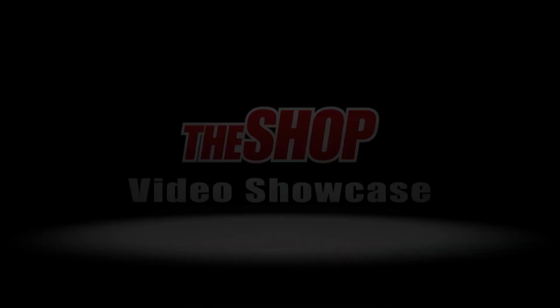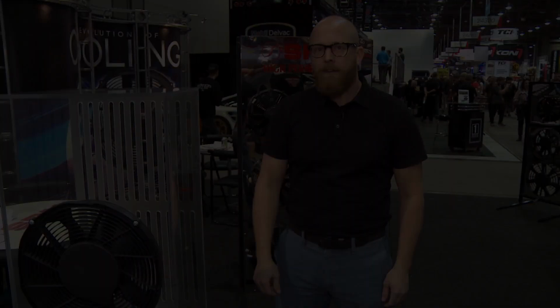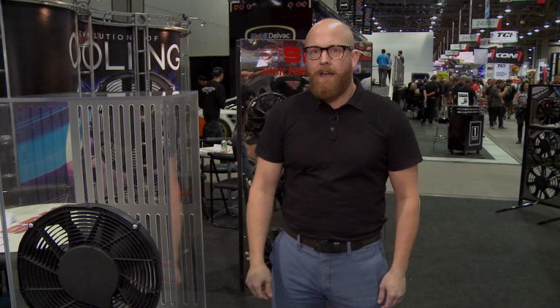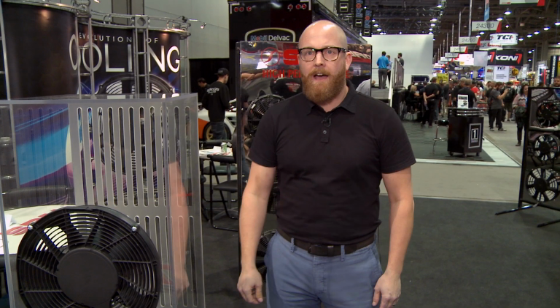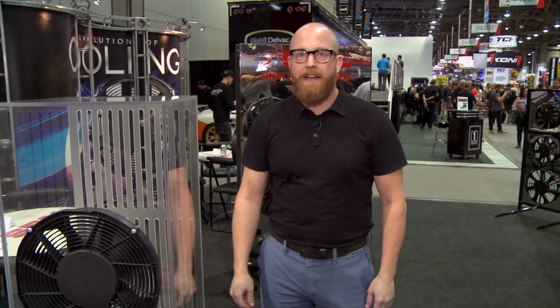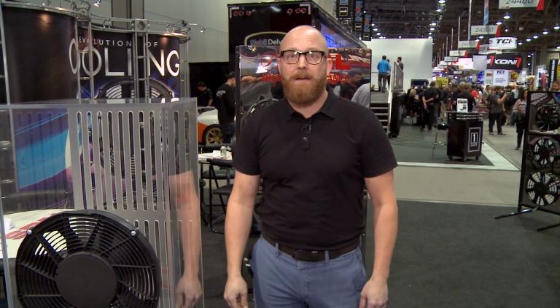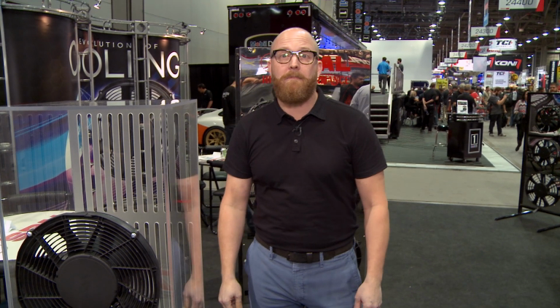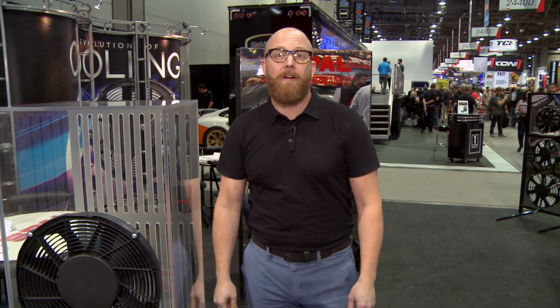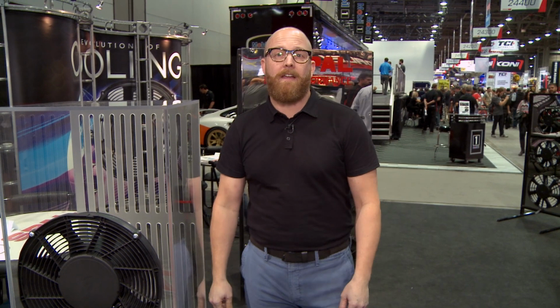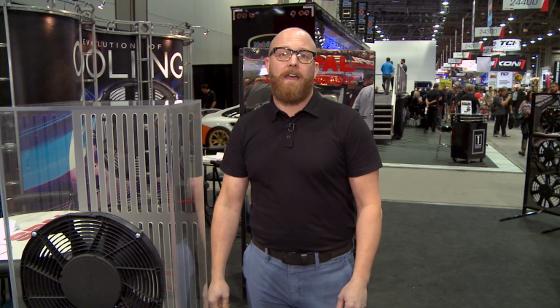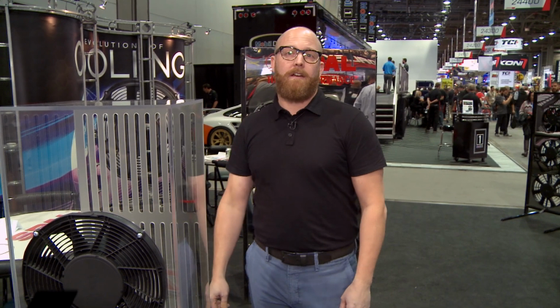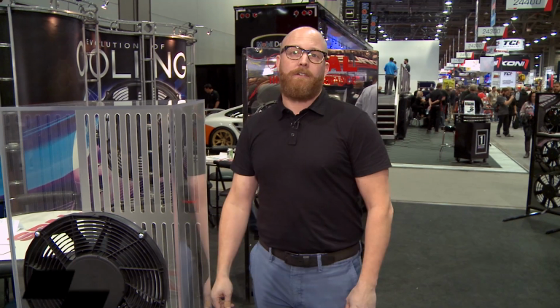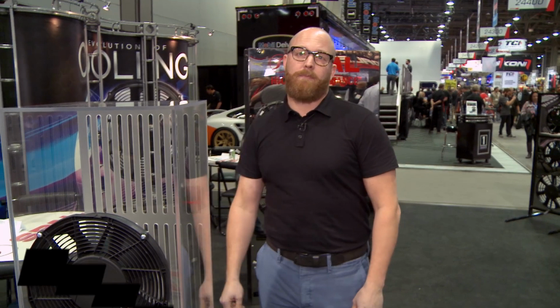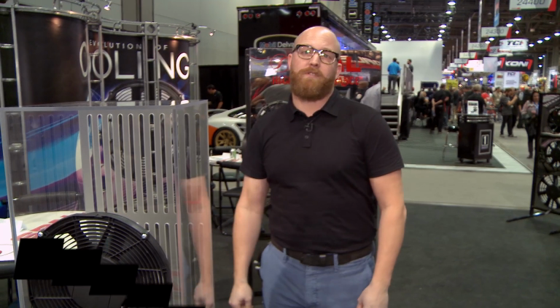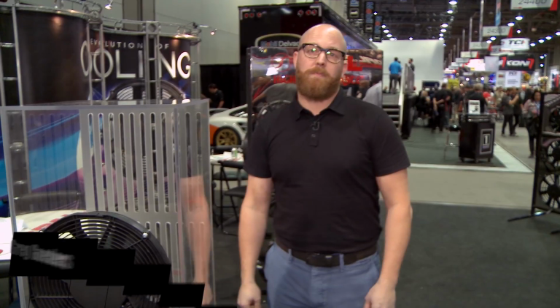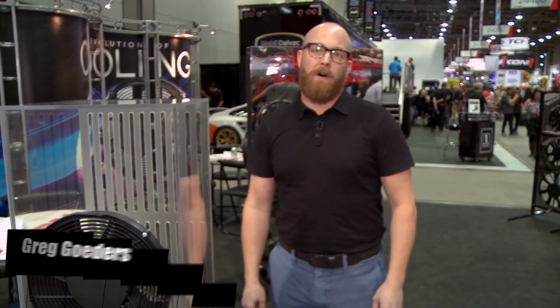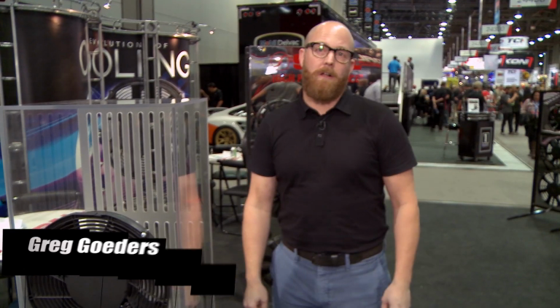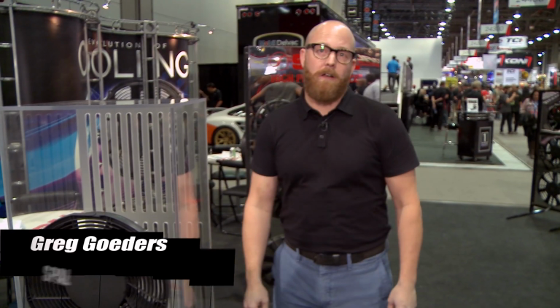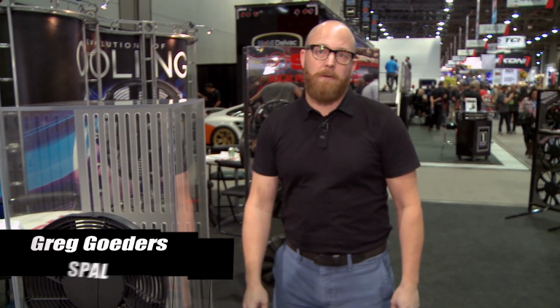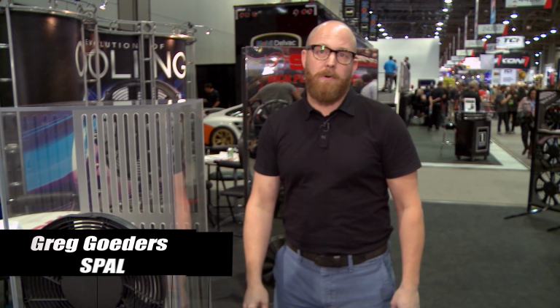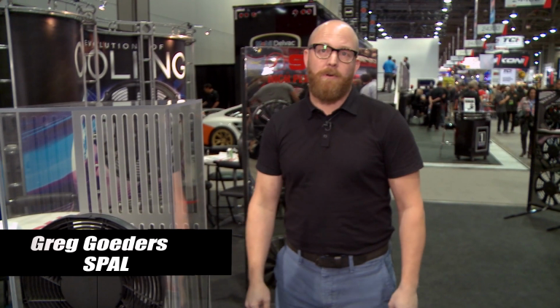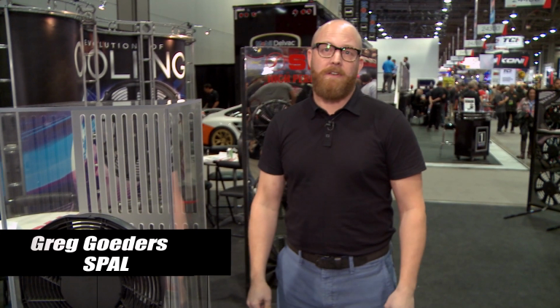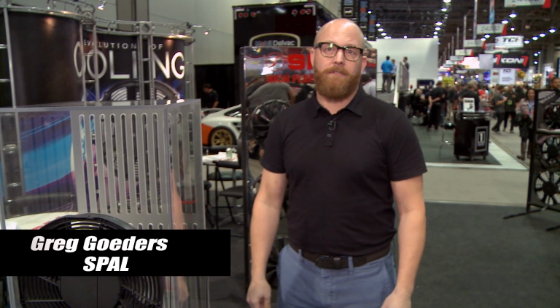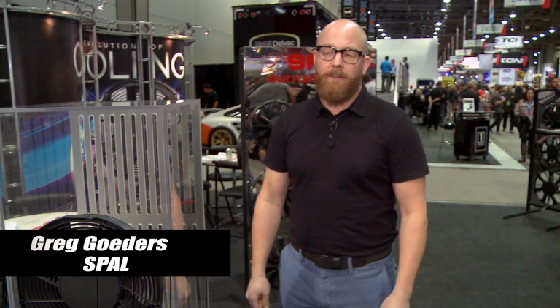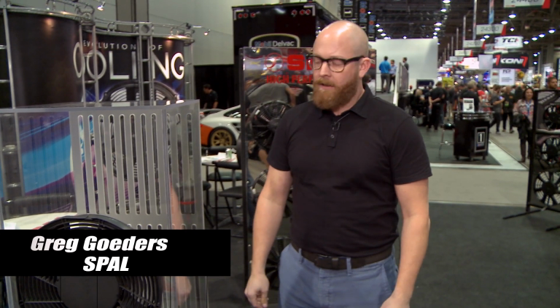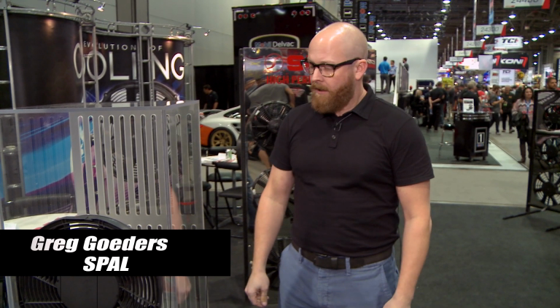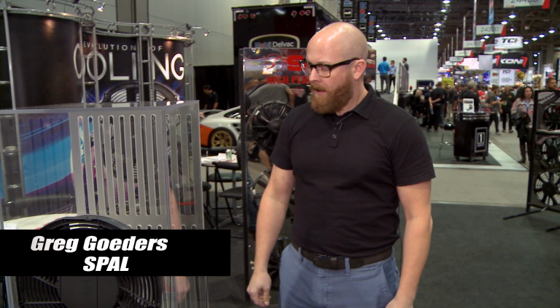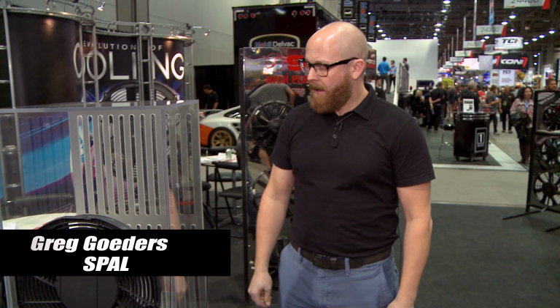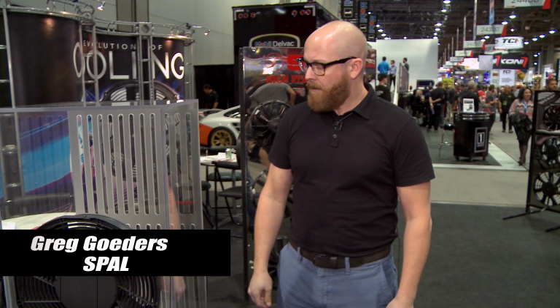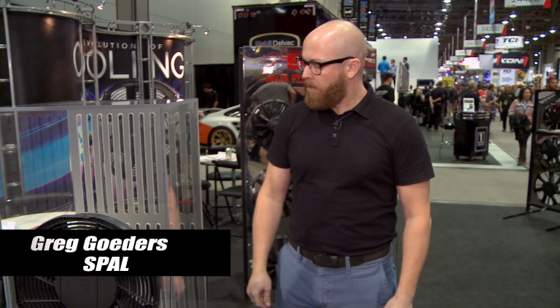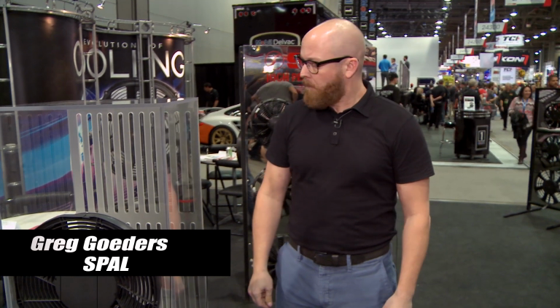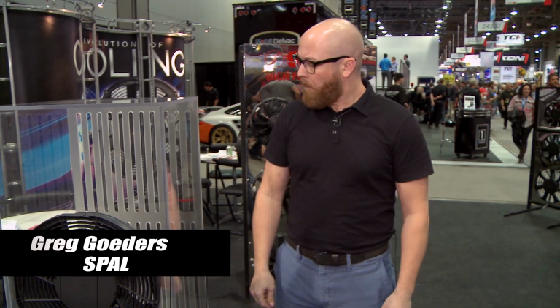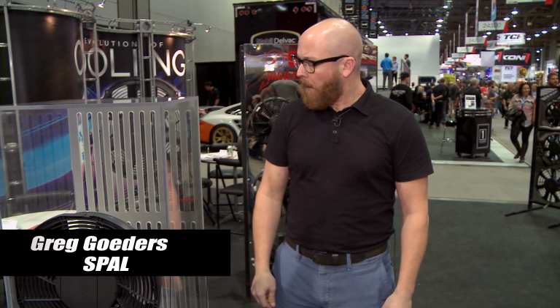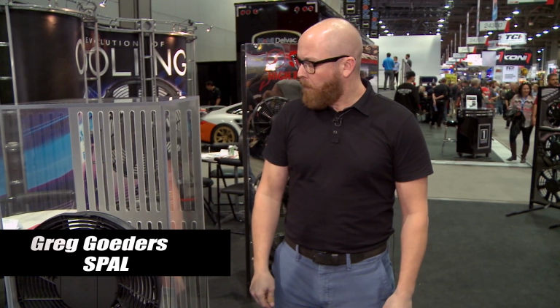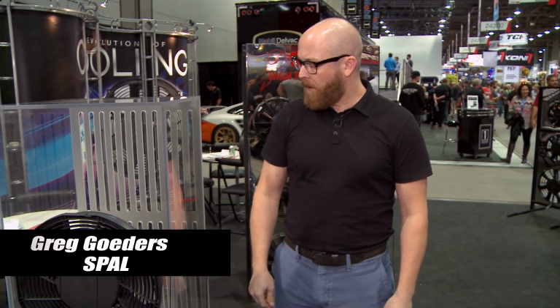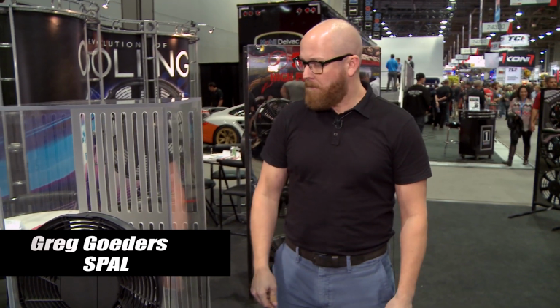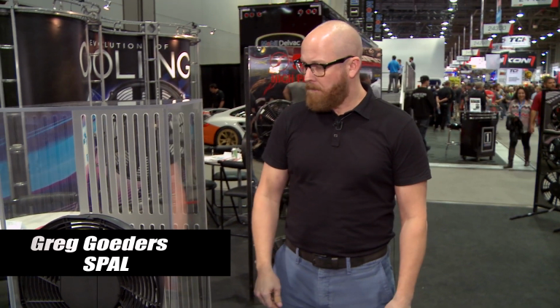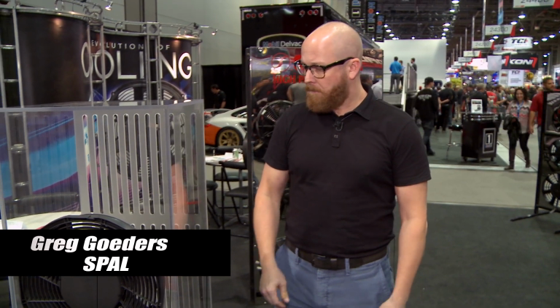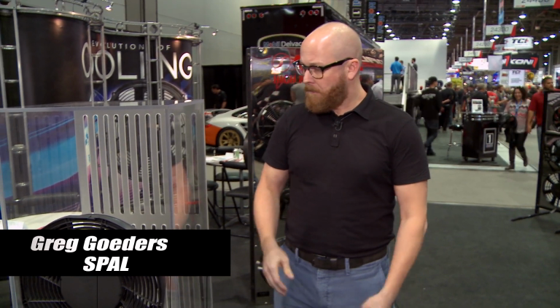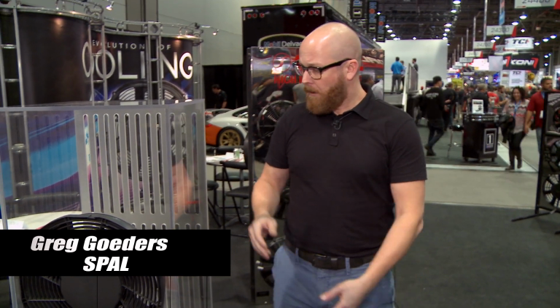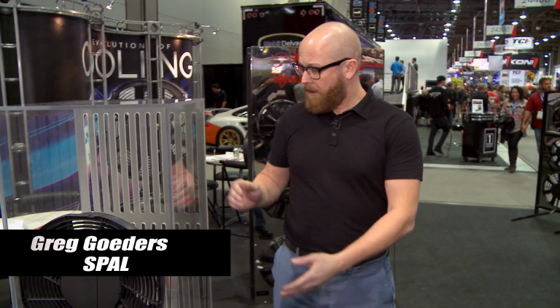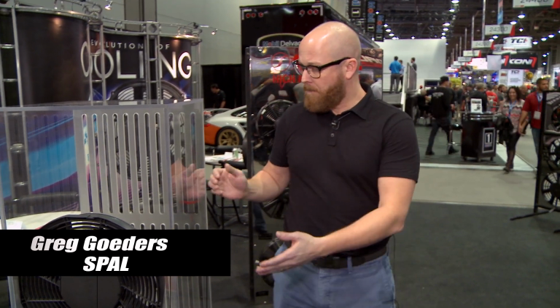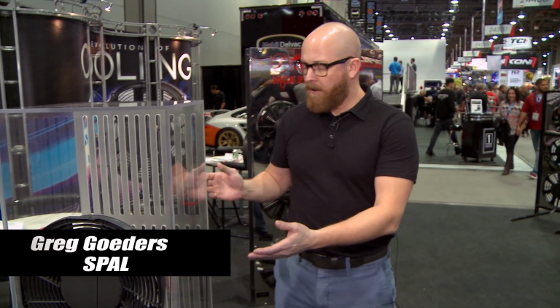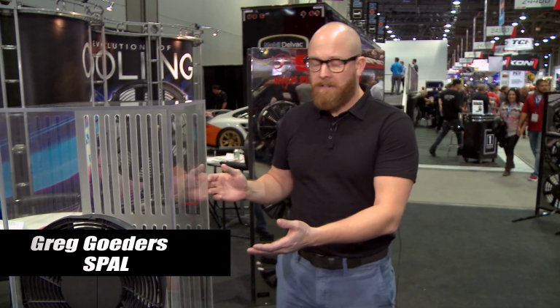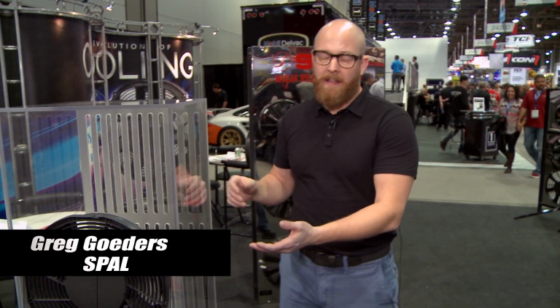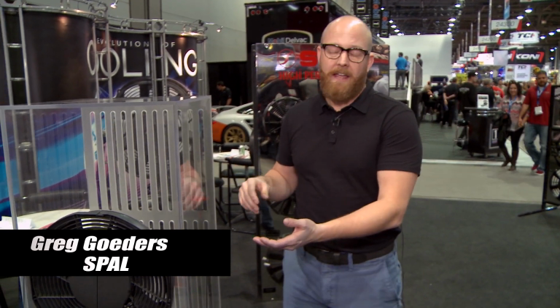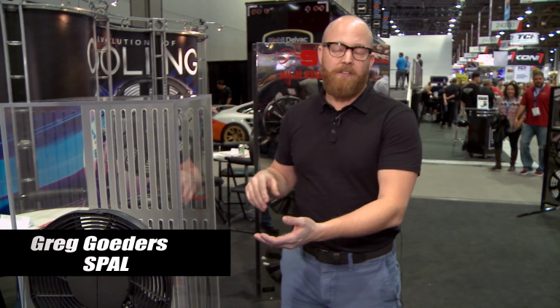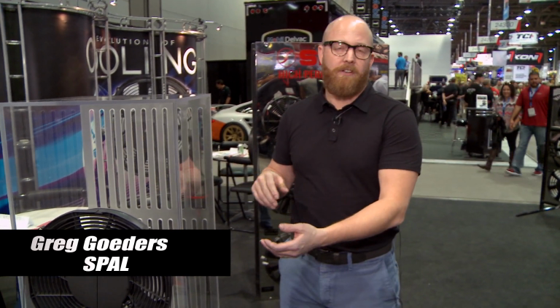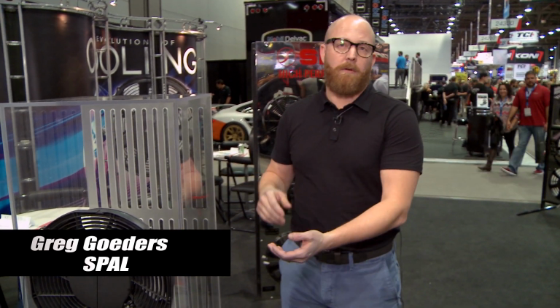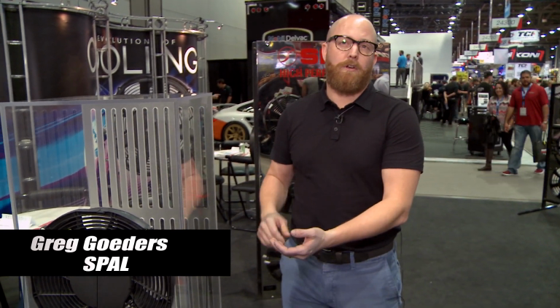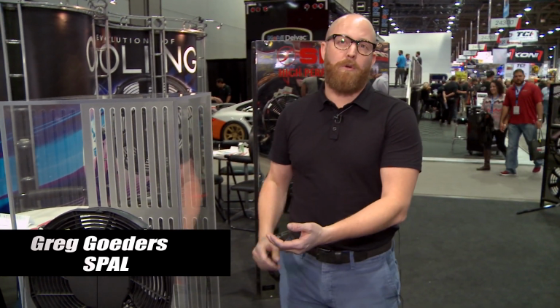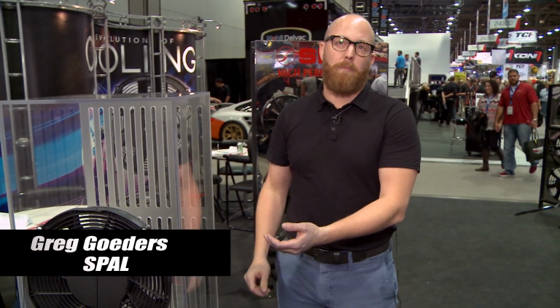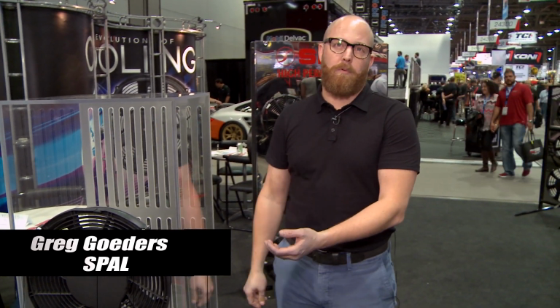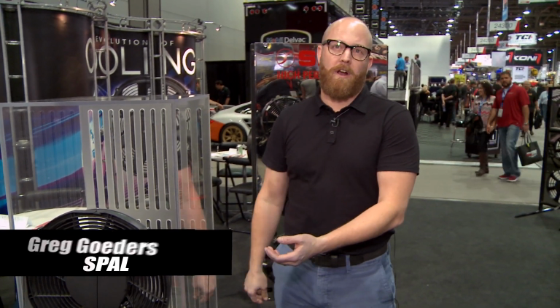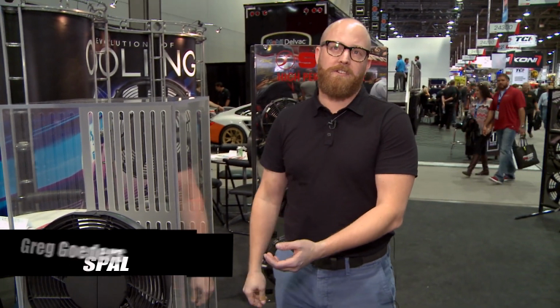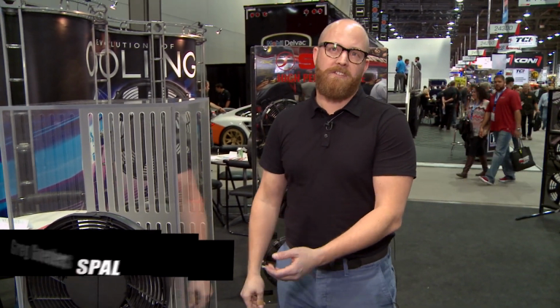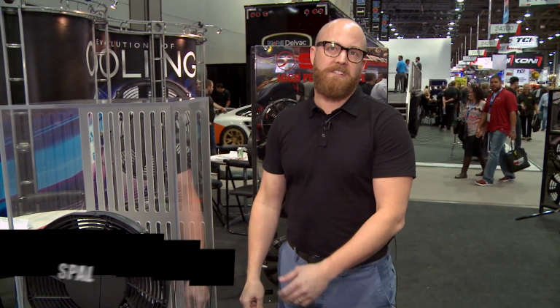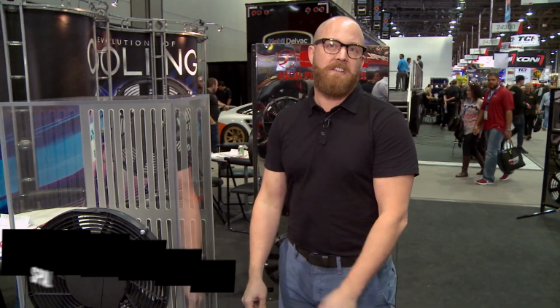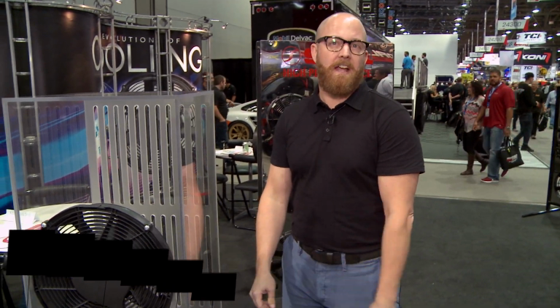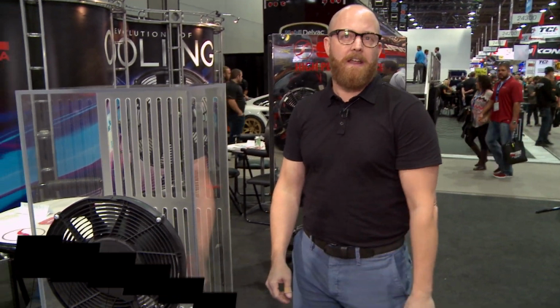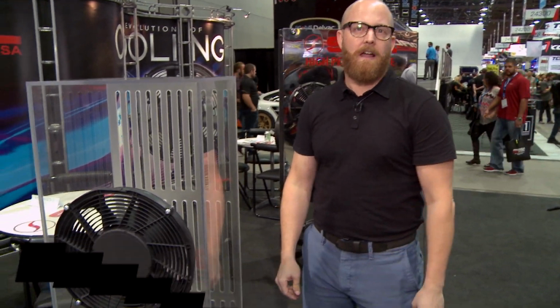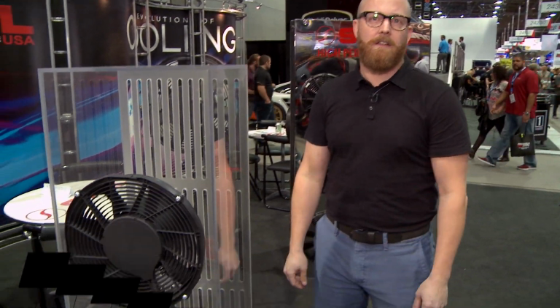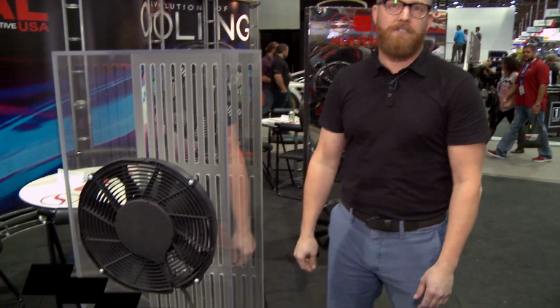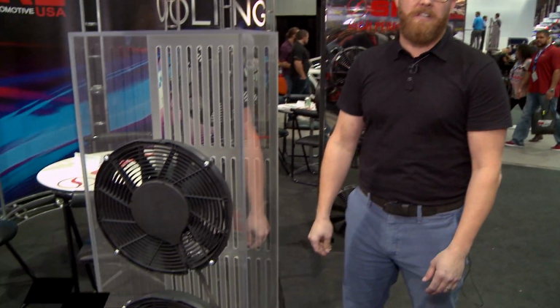Hi, I'm Greg Getters from Spall Automotive. What I'm talking about today is our new brushless technology.